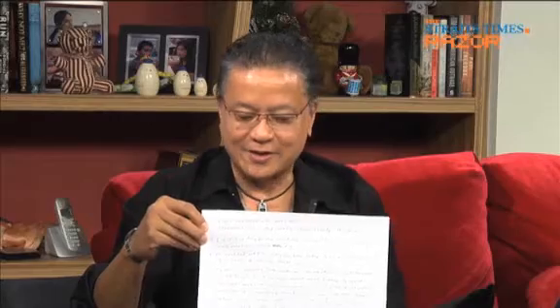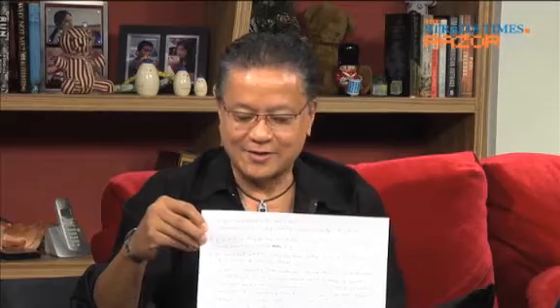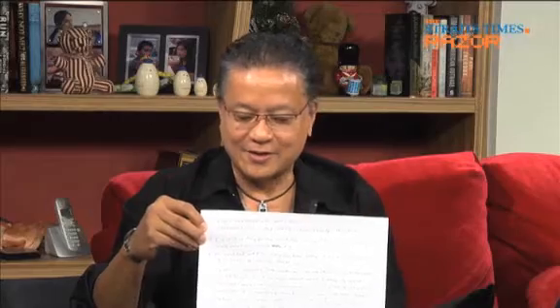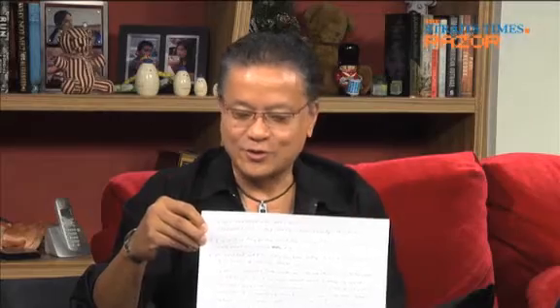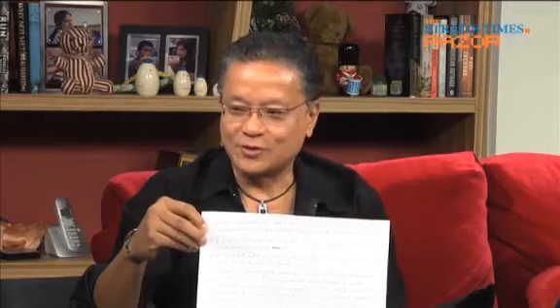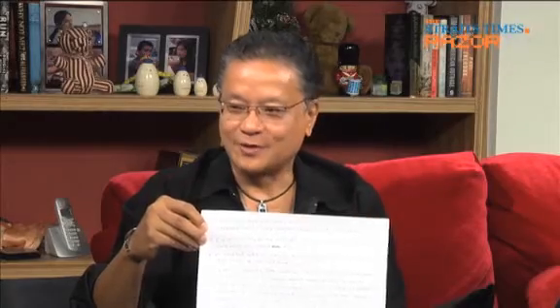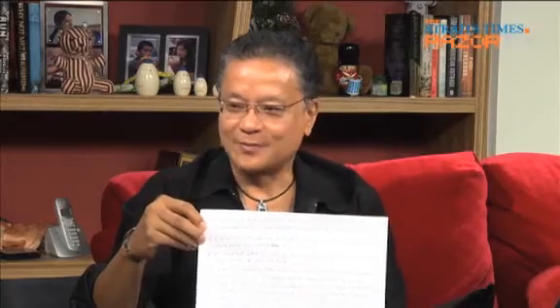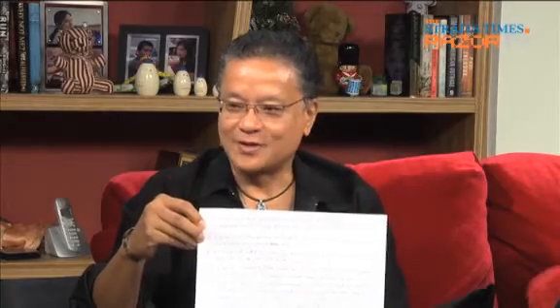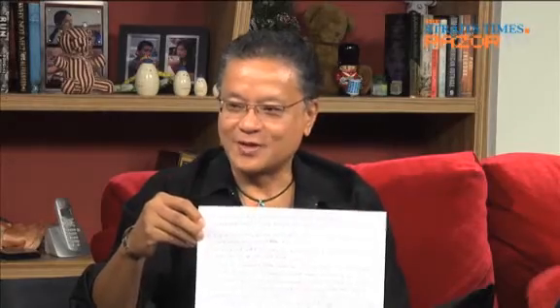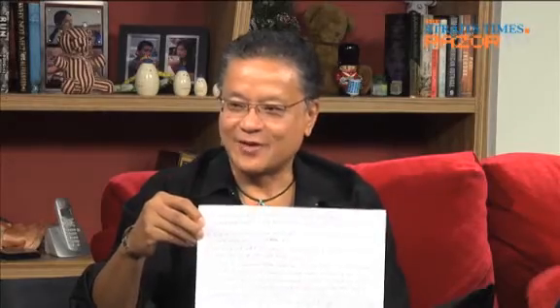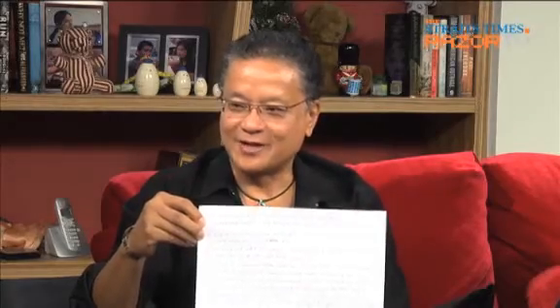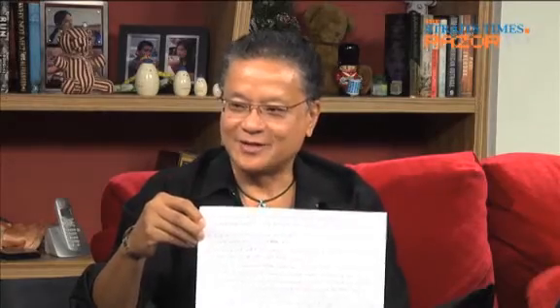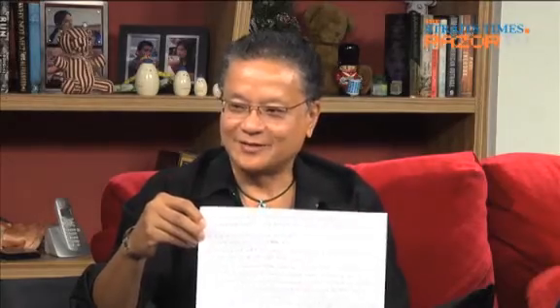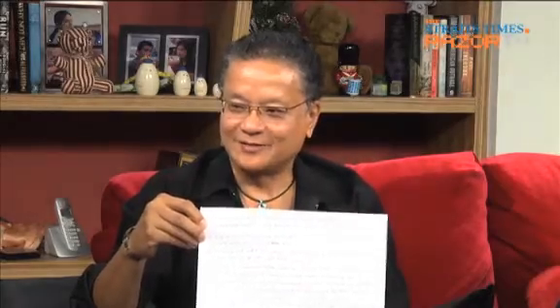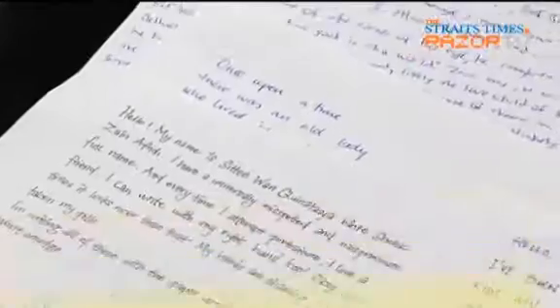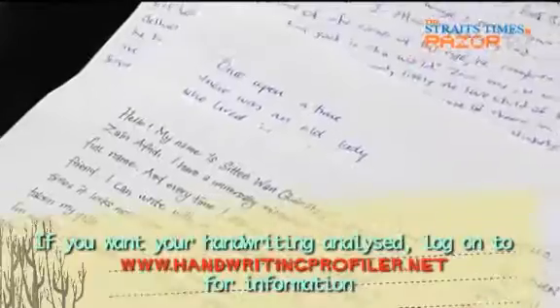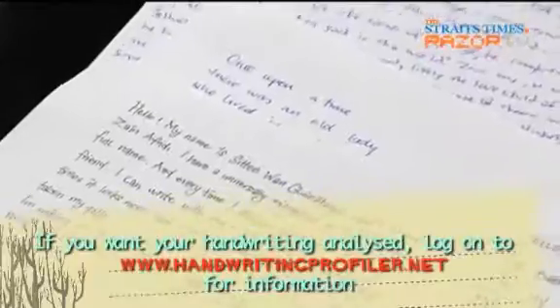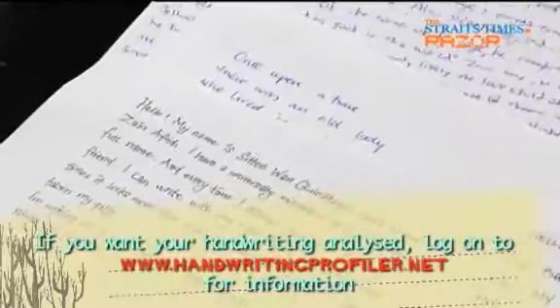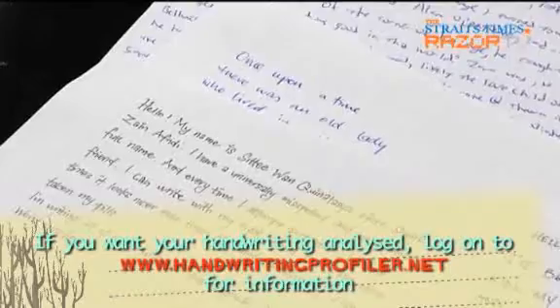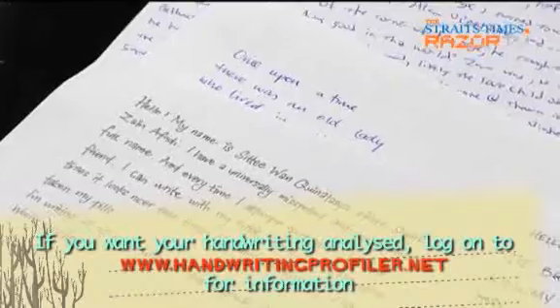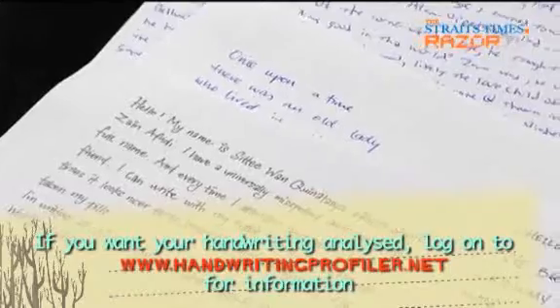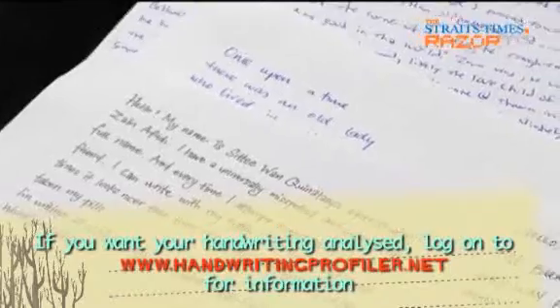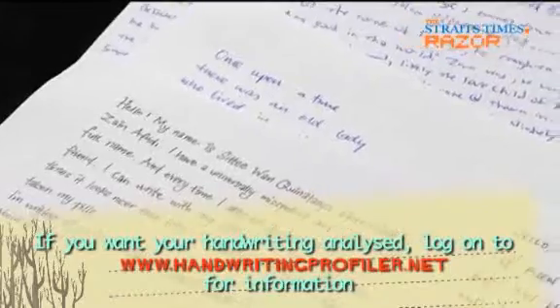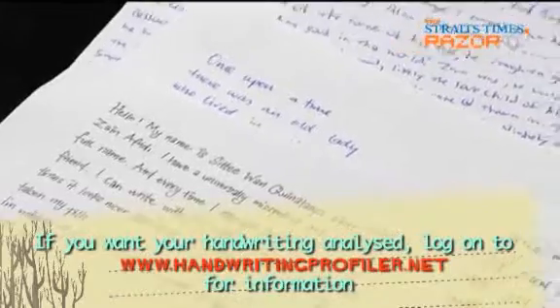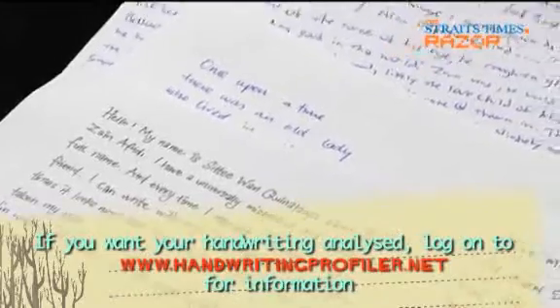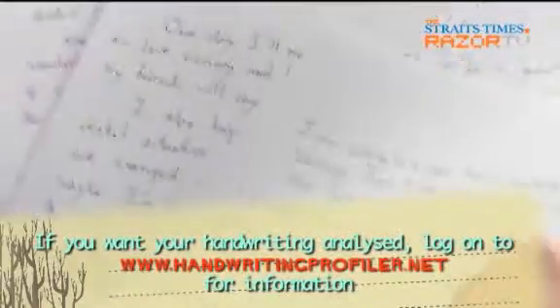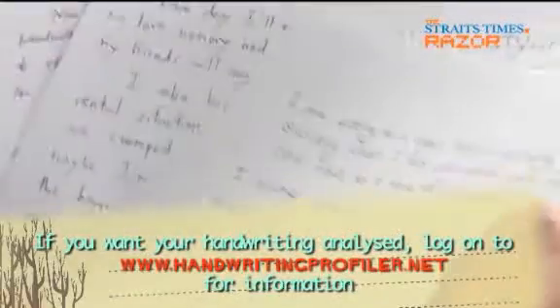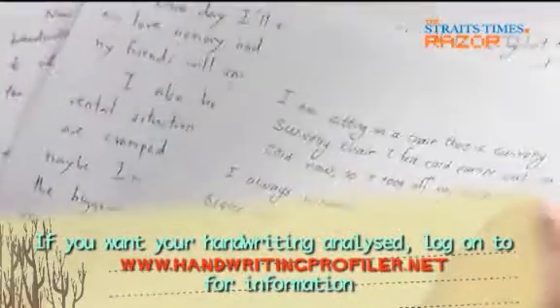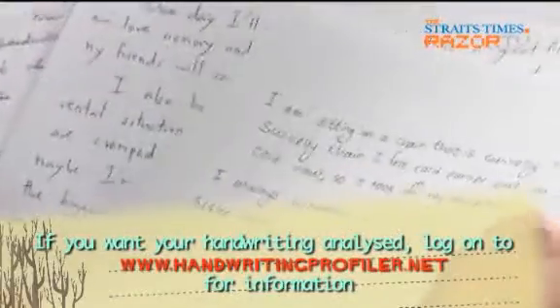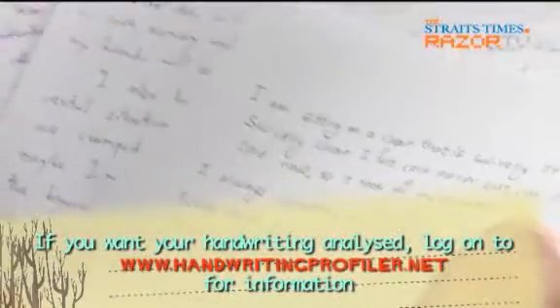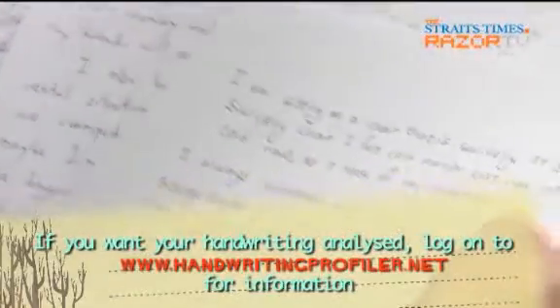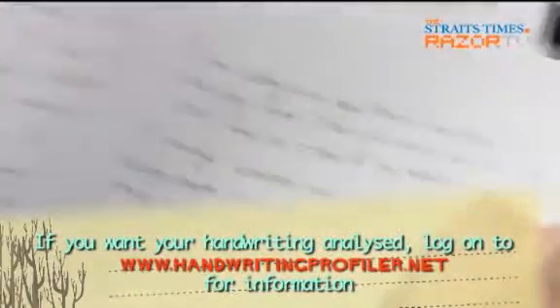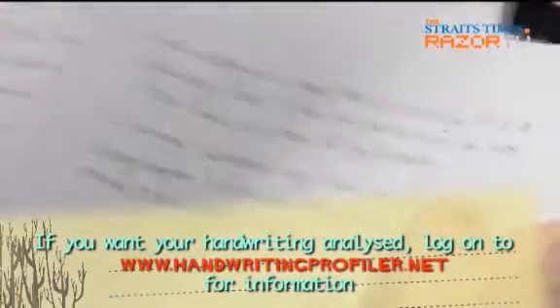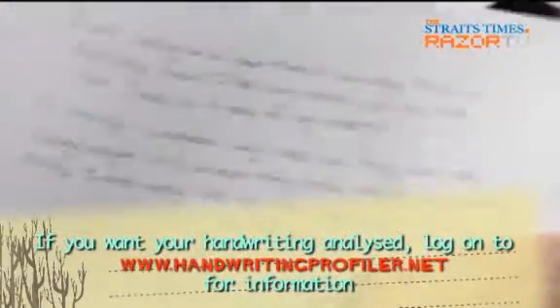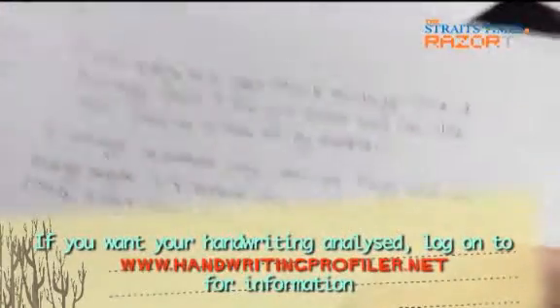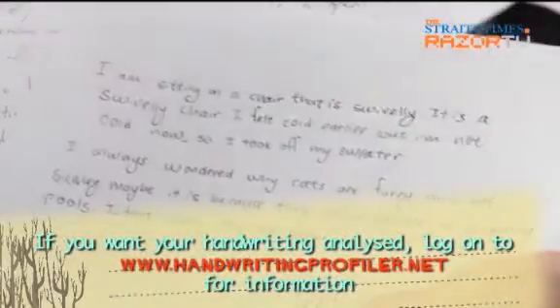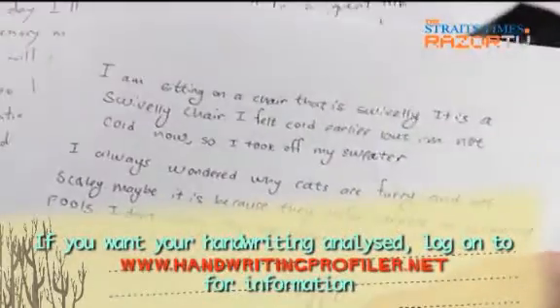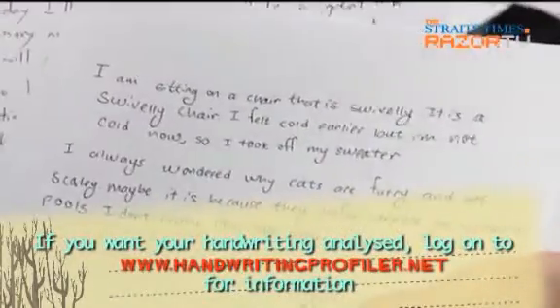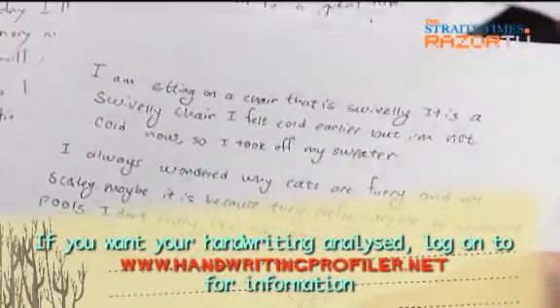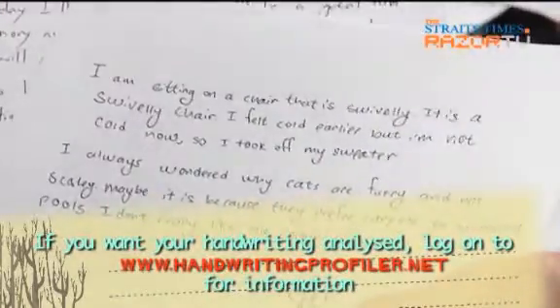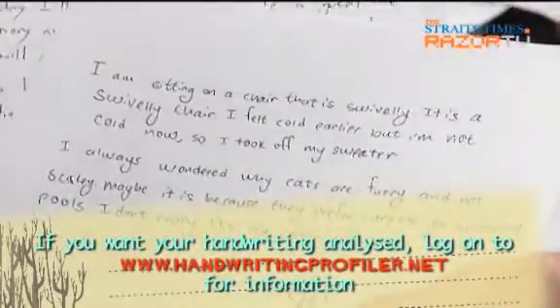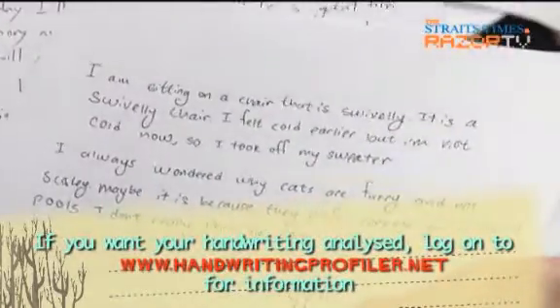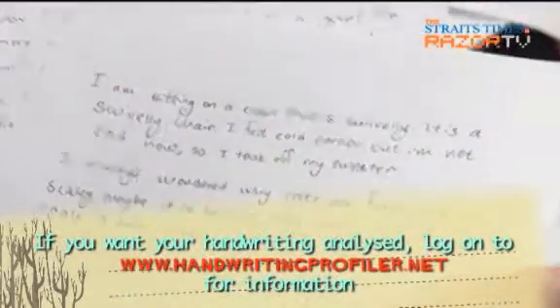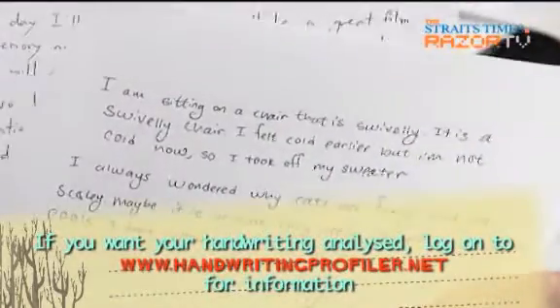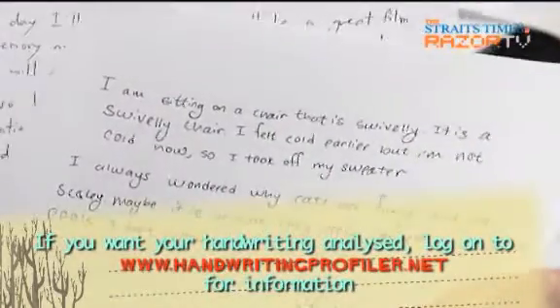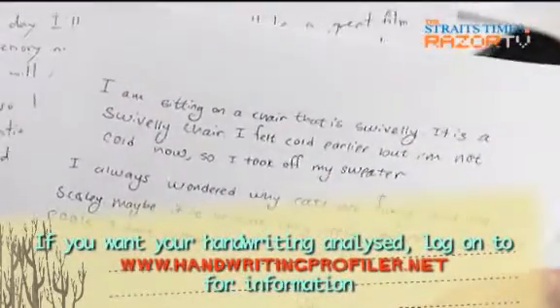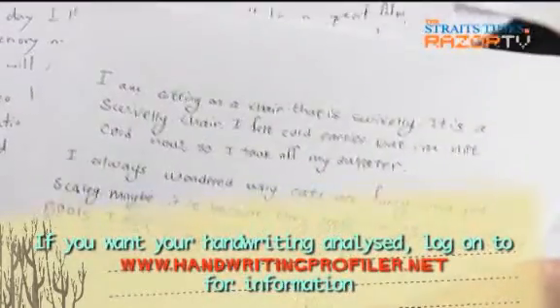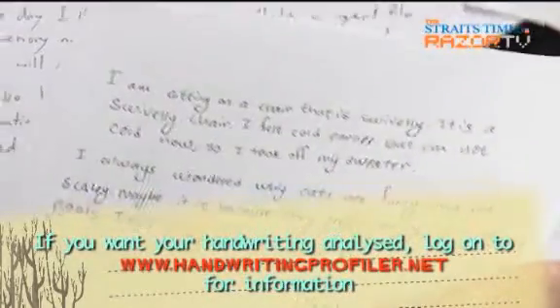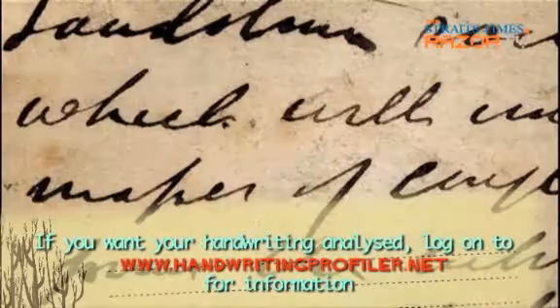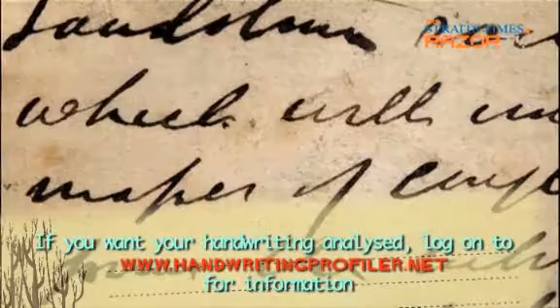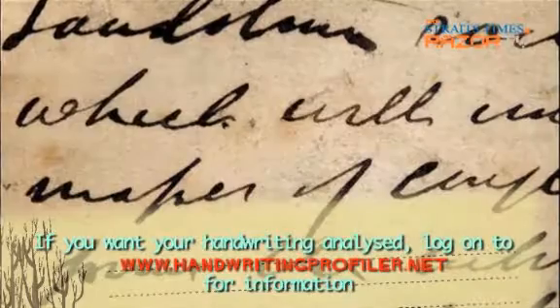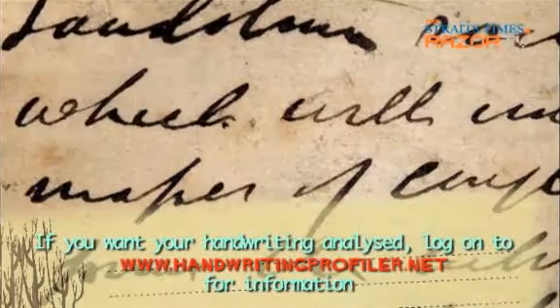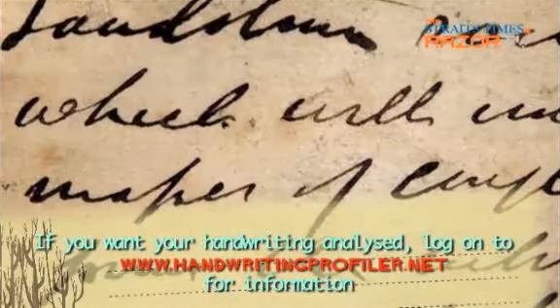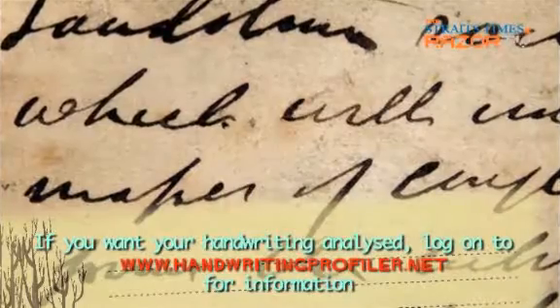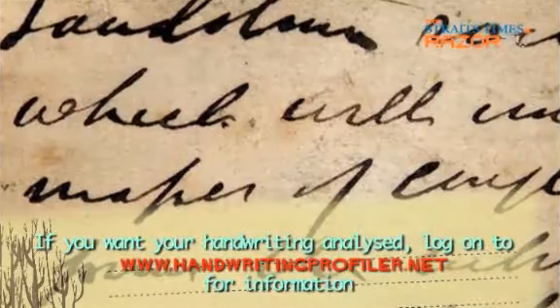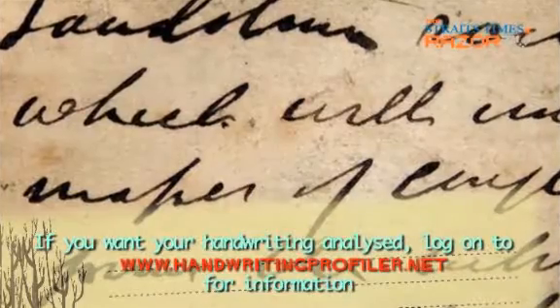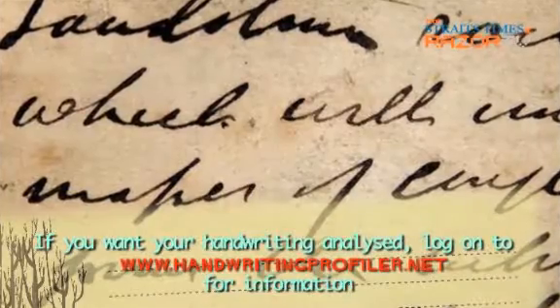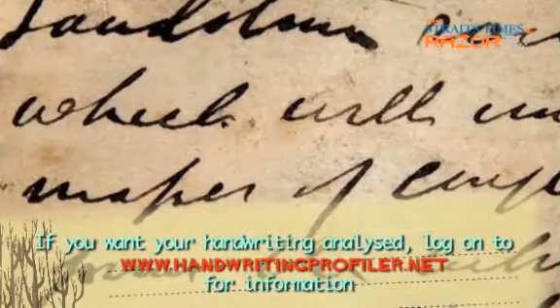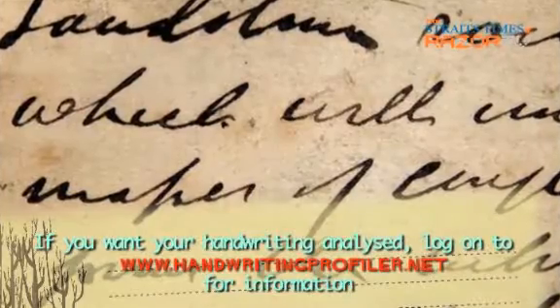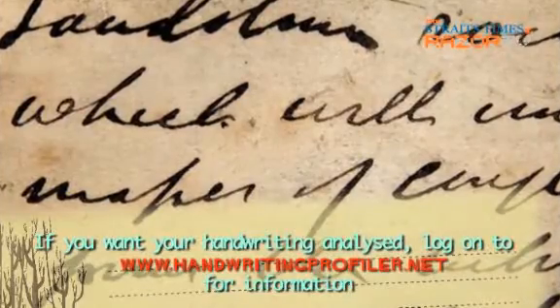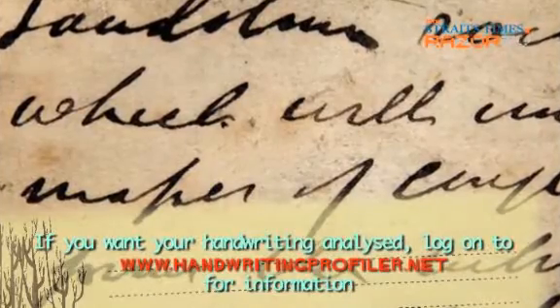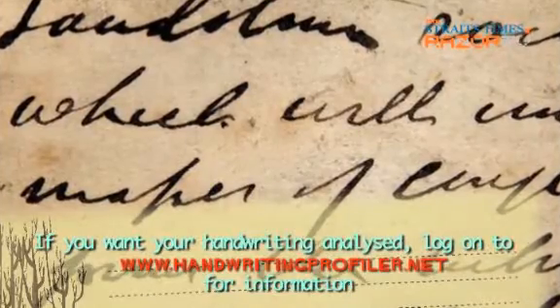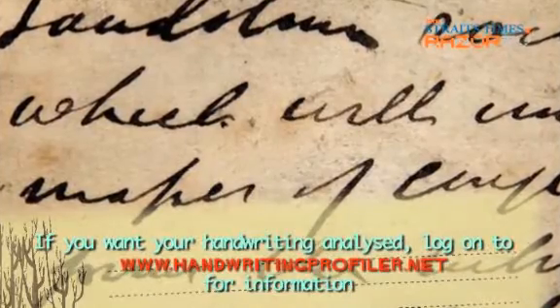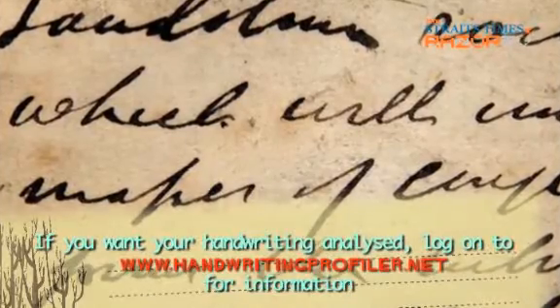In the next clip, our handwriting experts explain more about the baseline of writing and what your baseline could say about you.